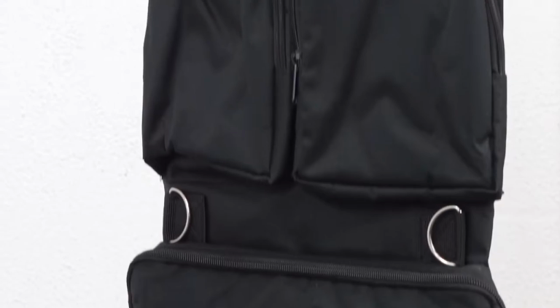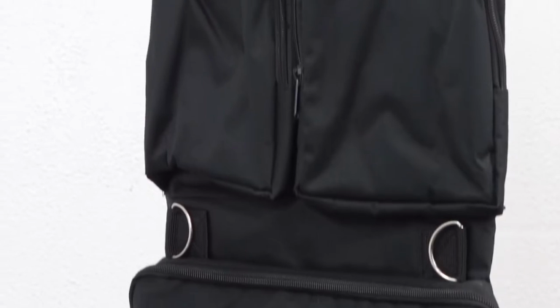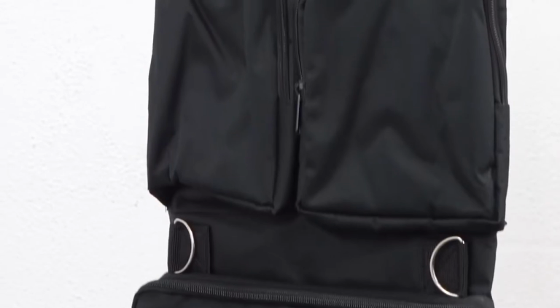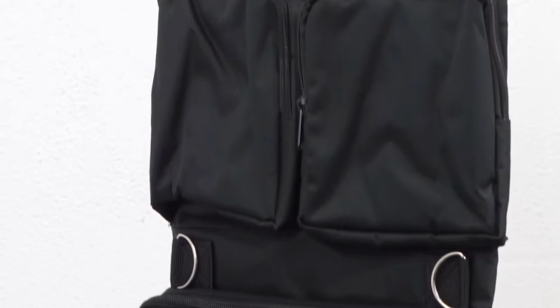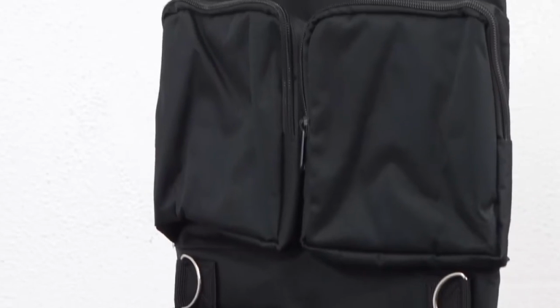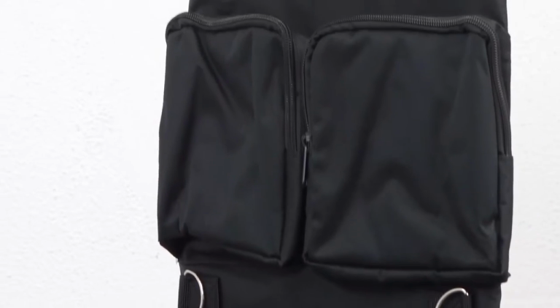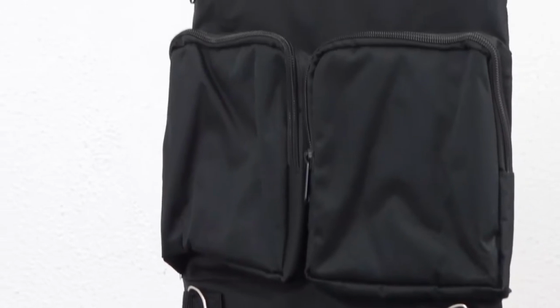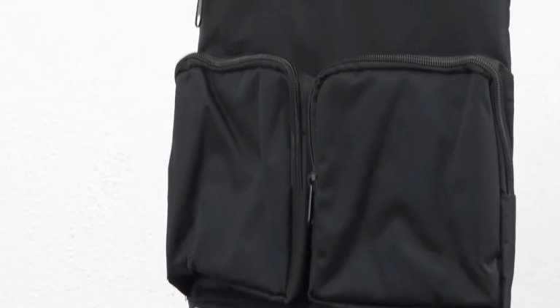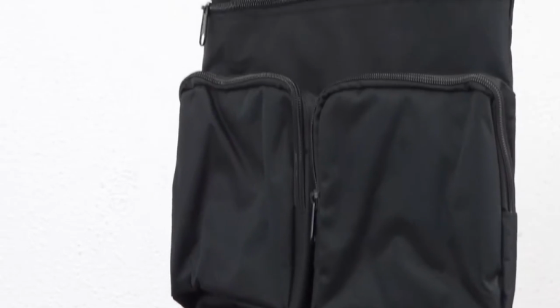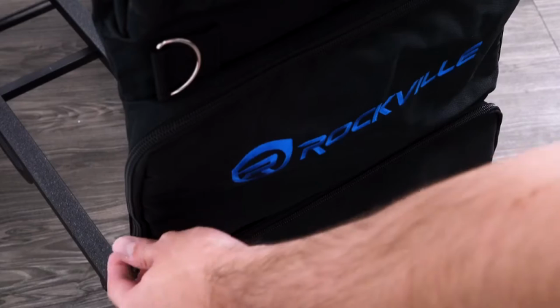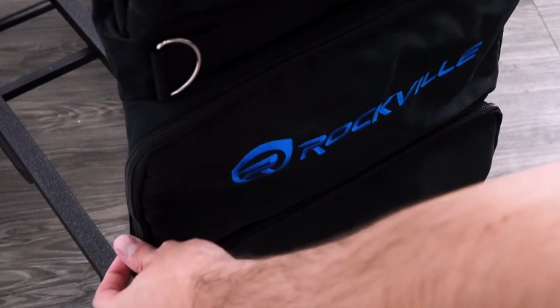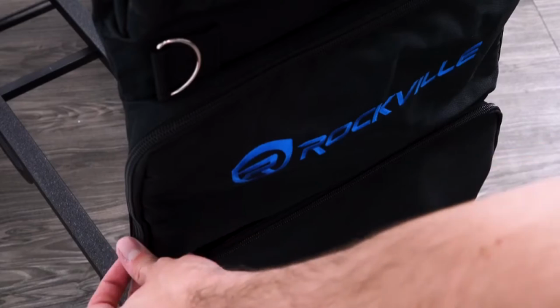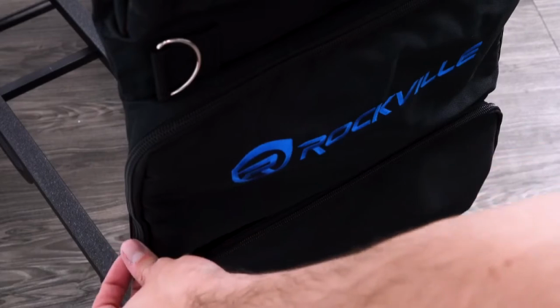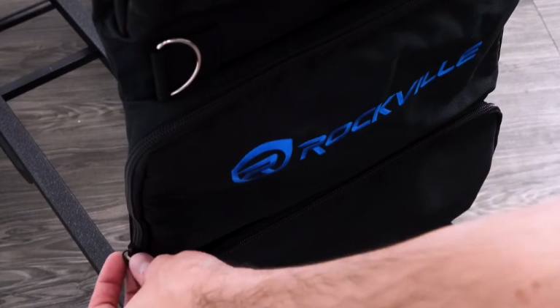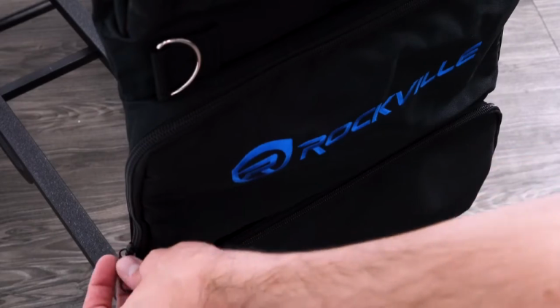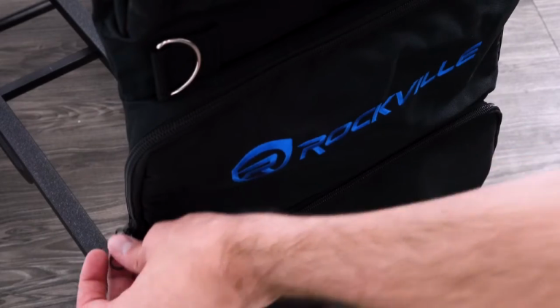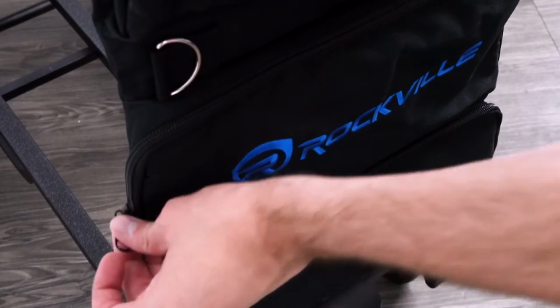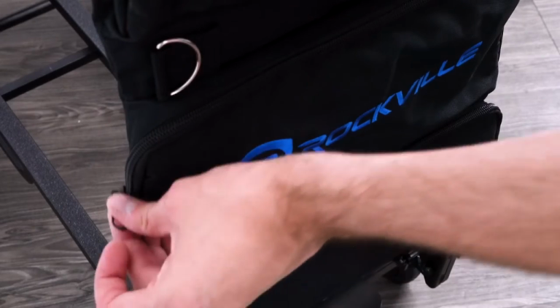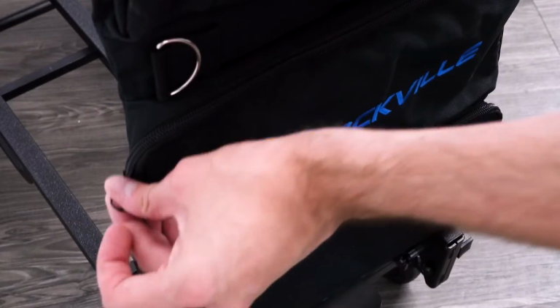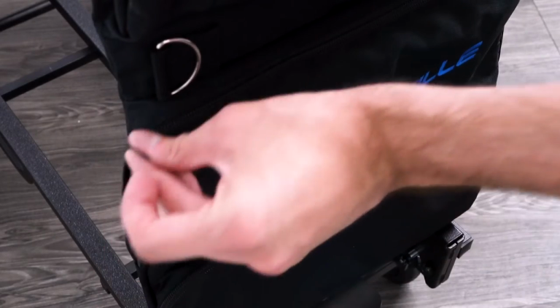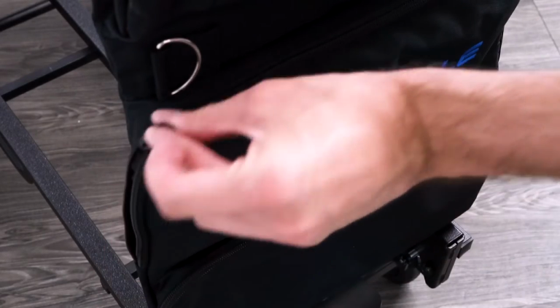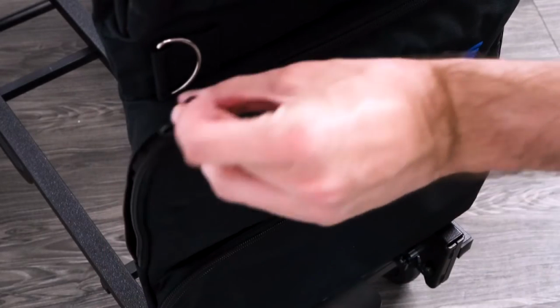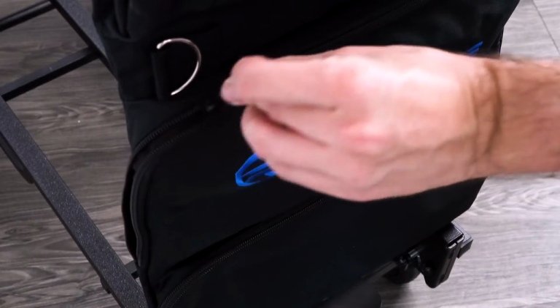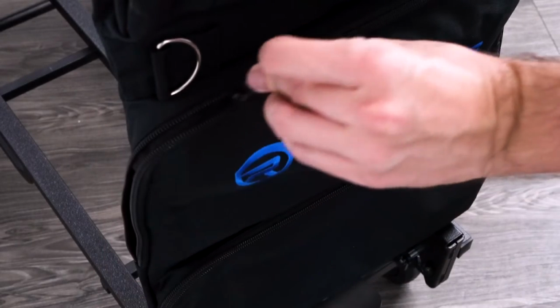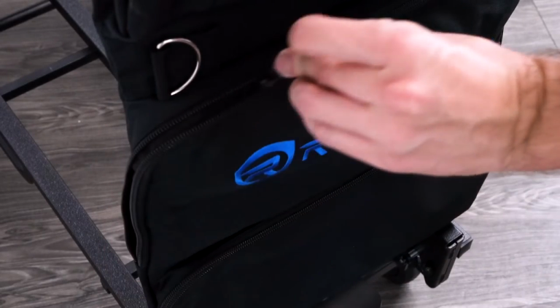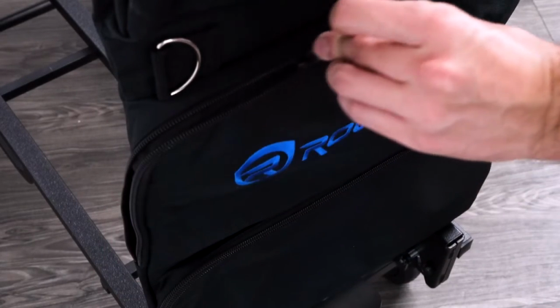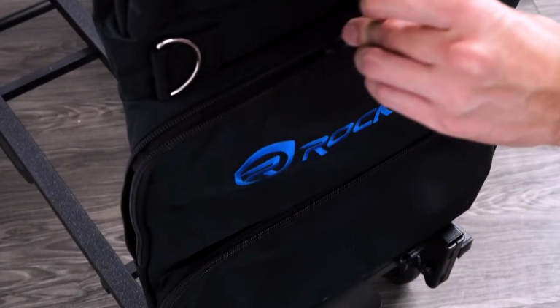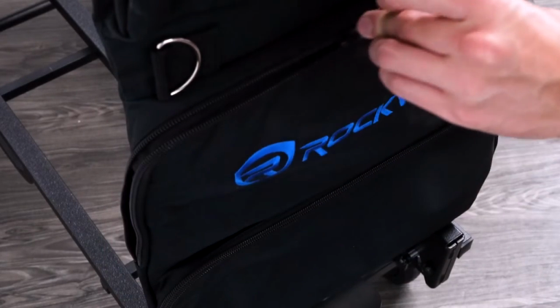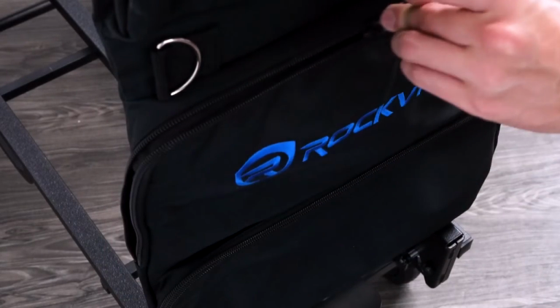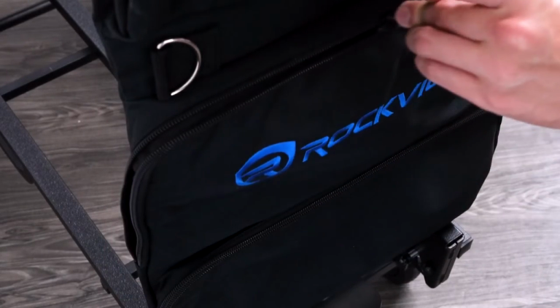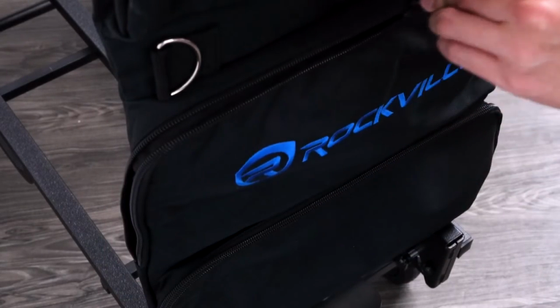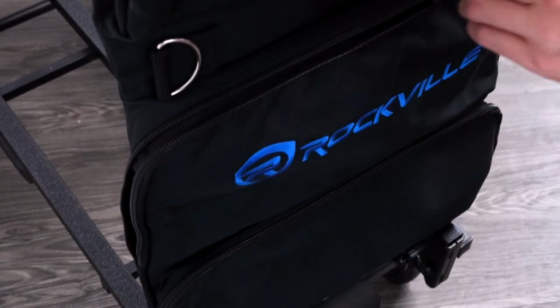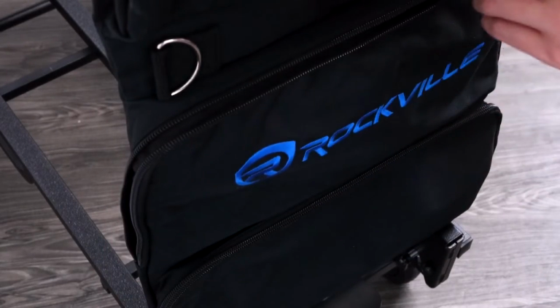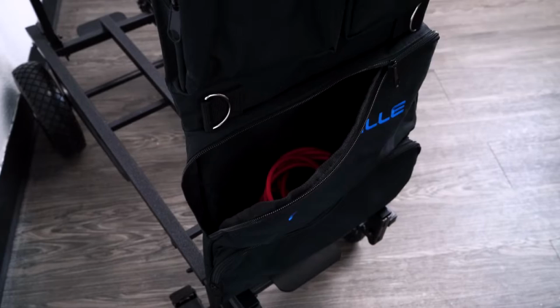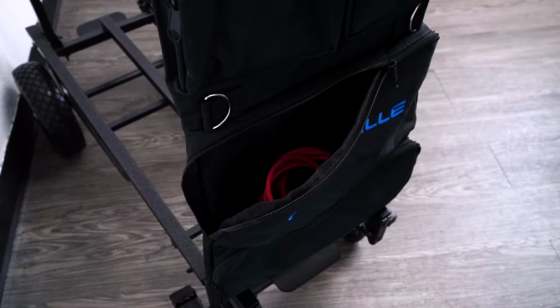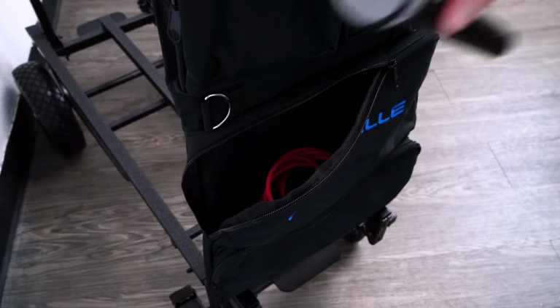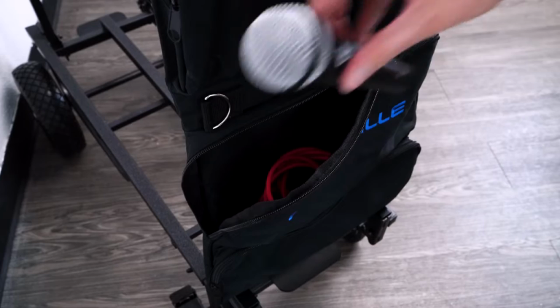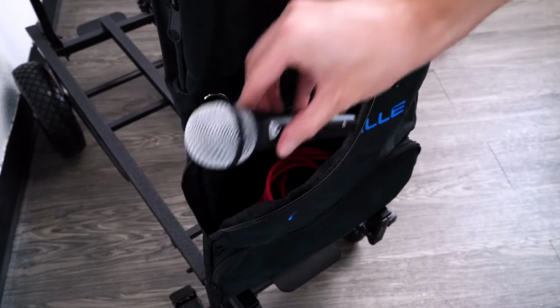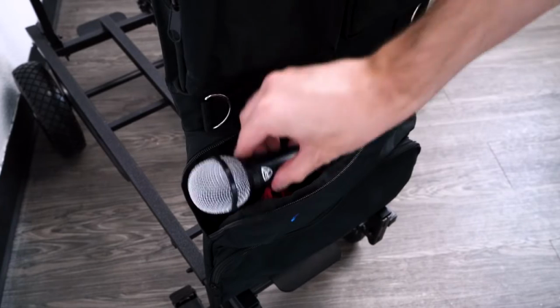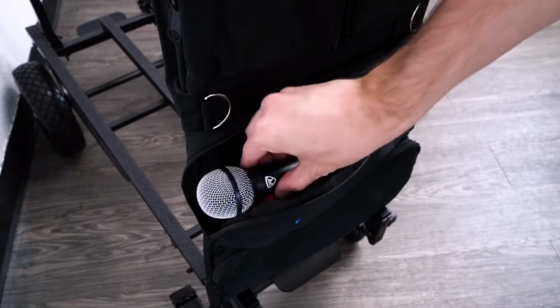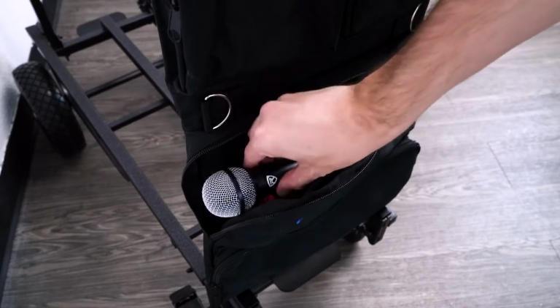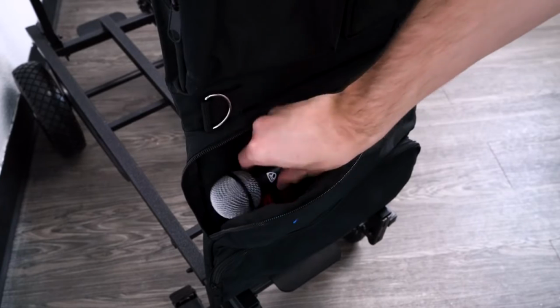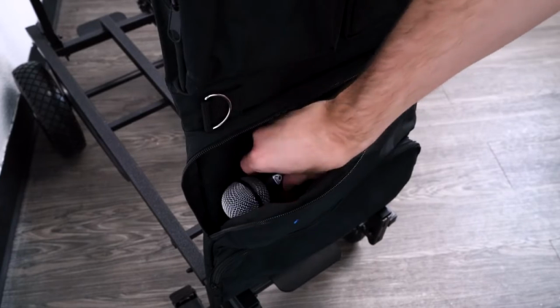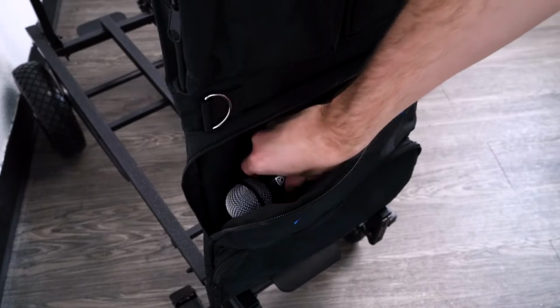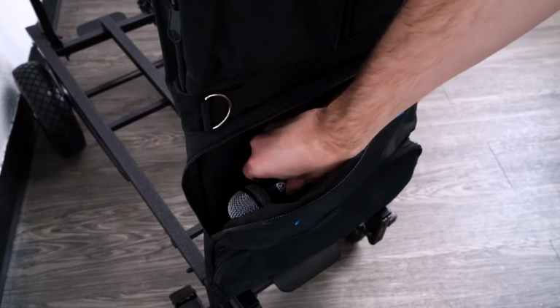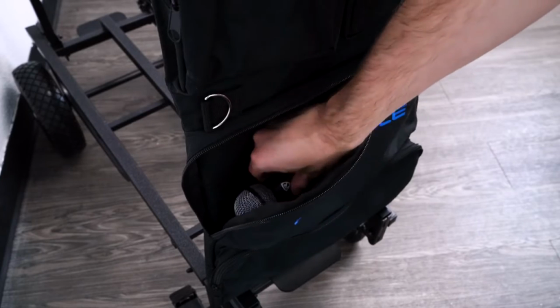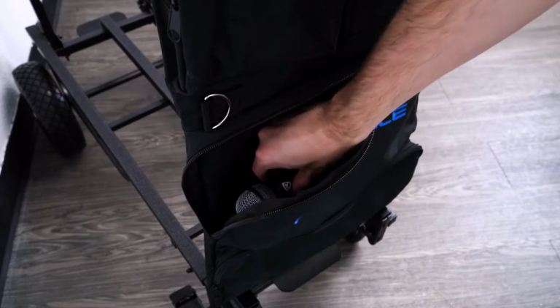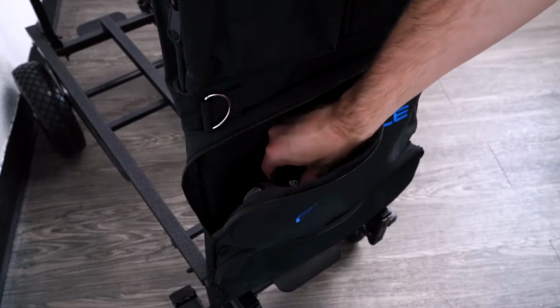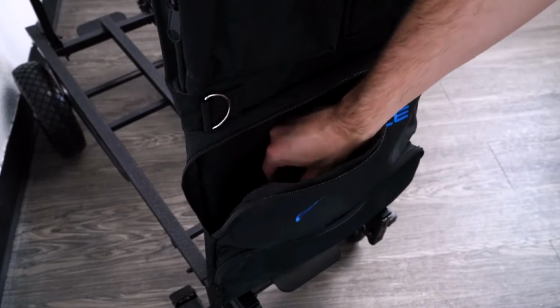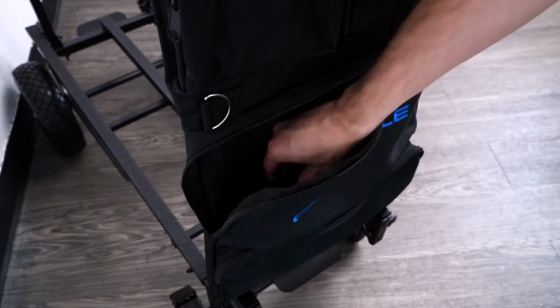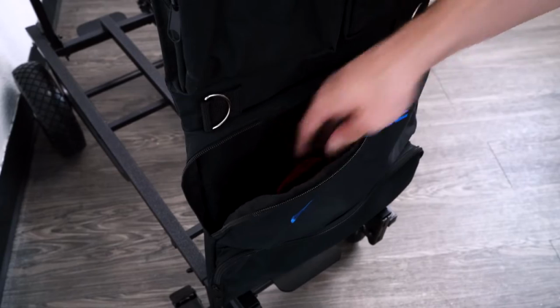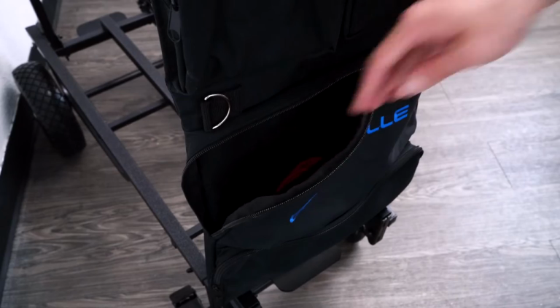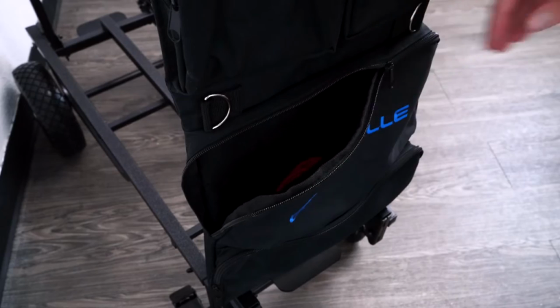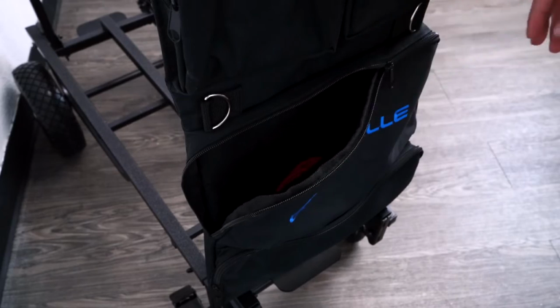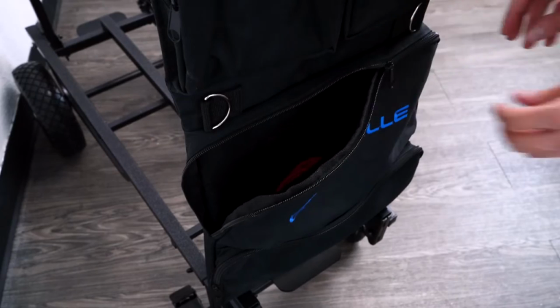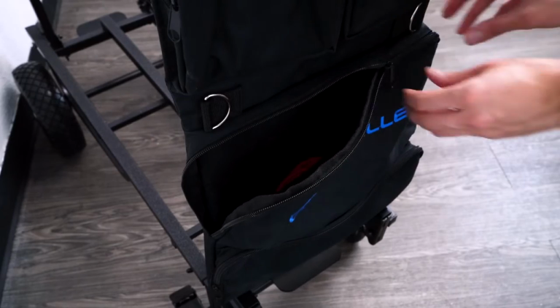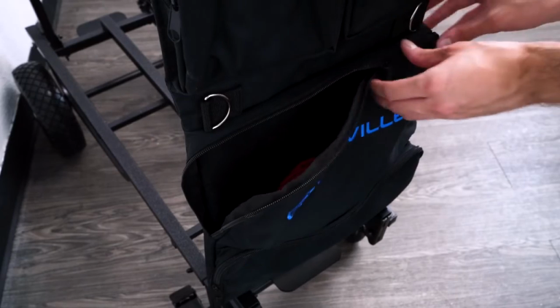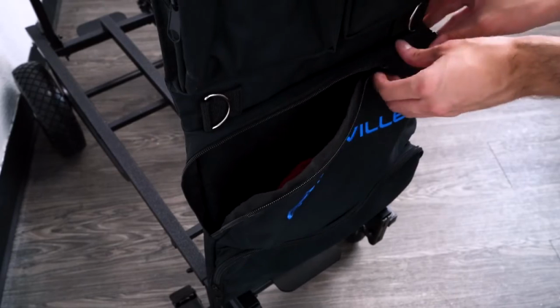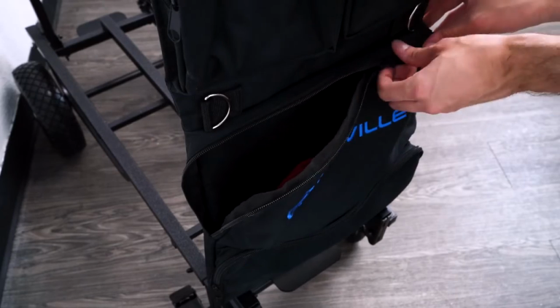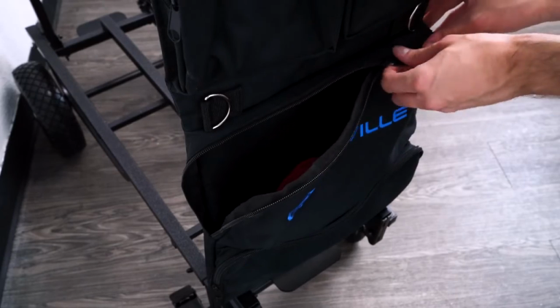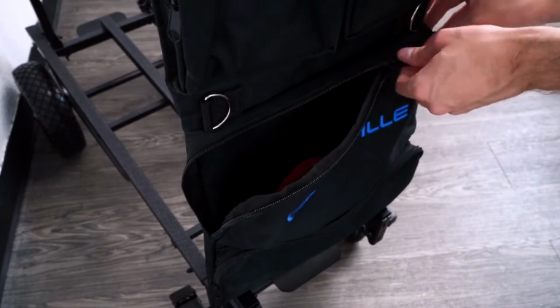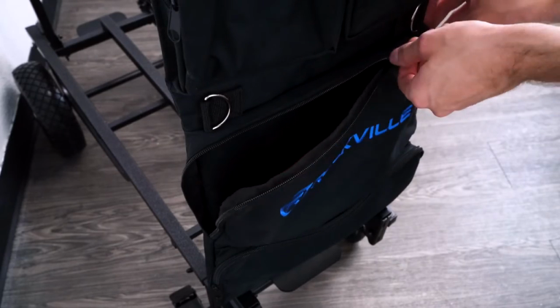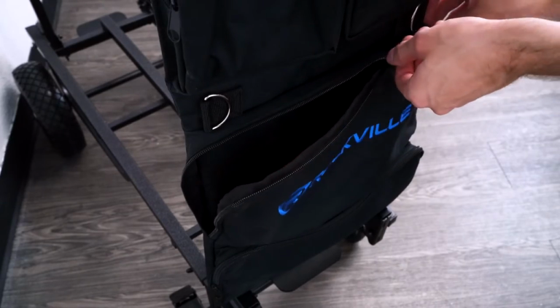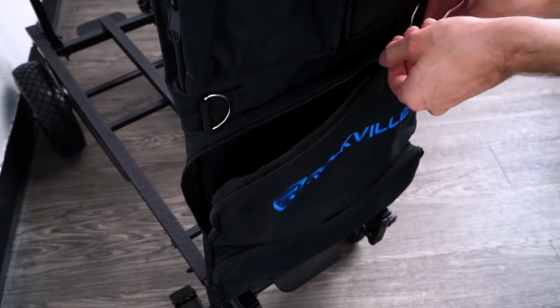You can use the zippers to open up the pockets, place your items right inside, and then close the pockets up with the zipper.